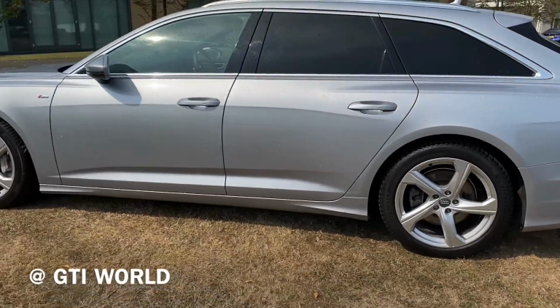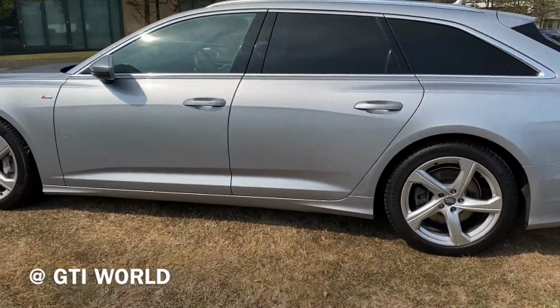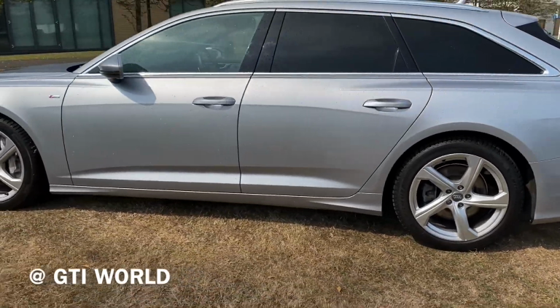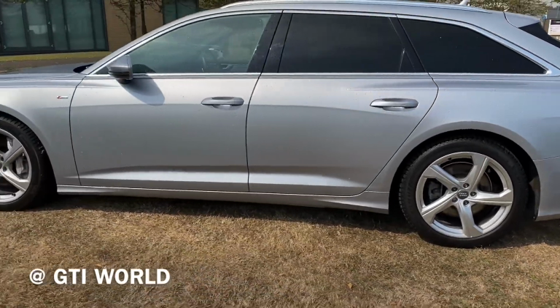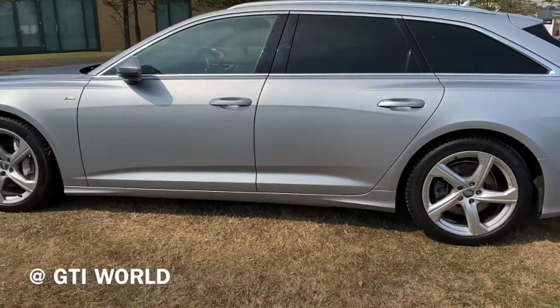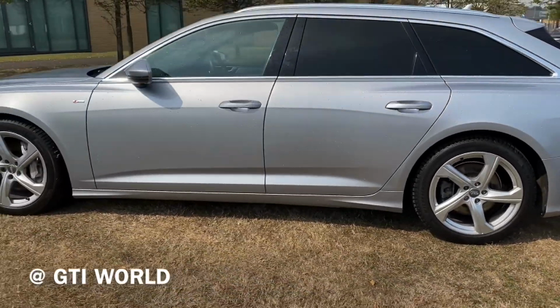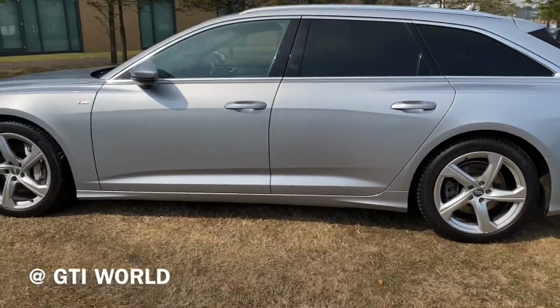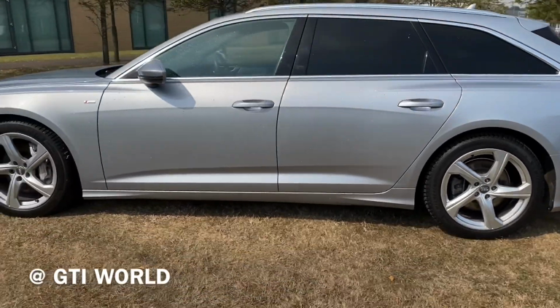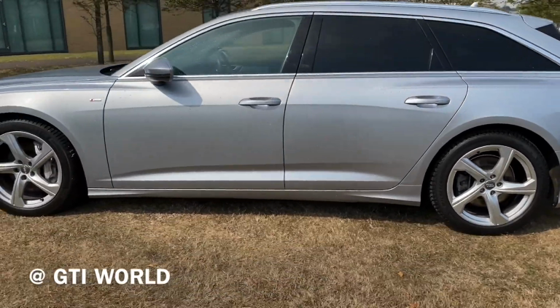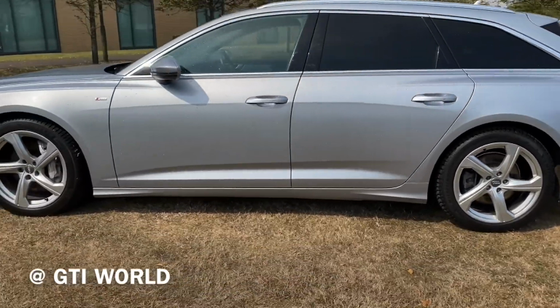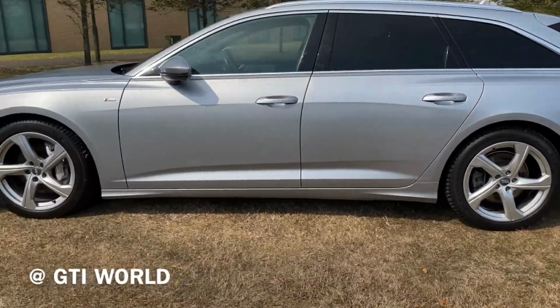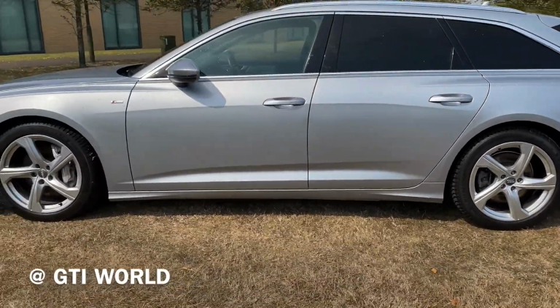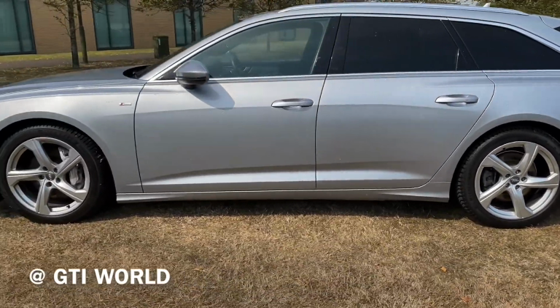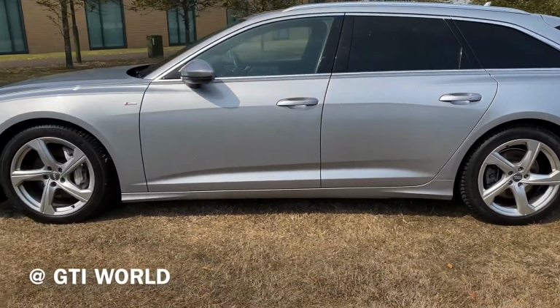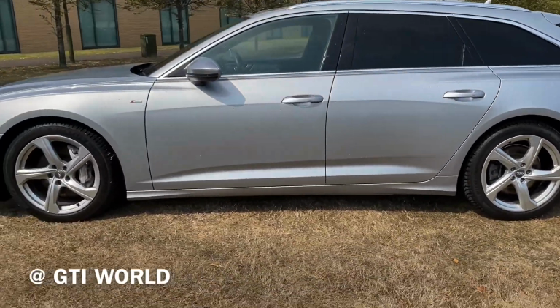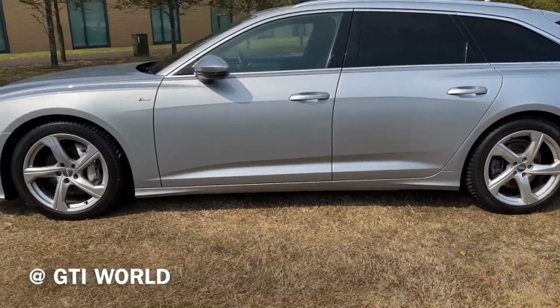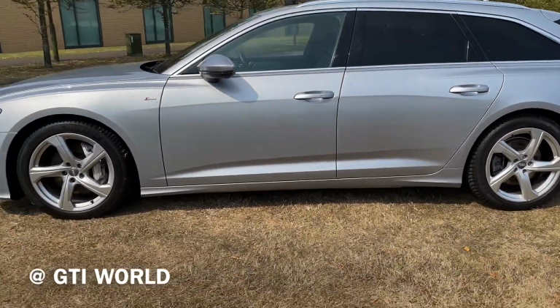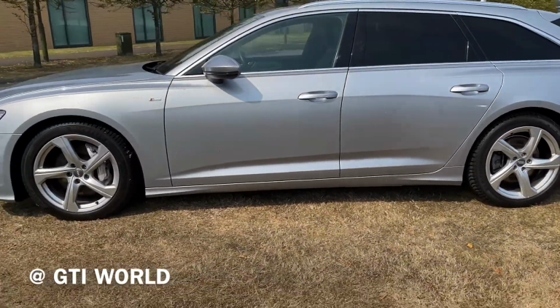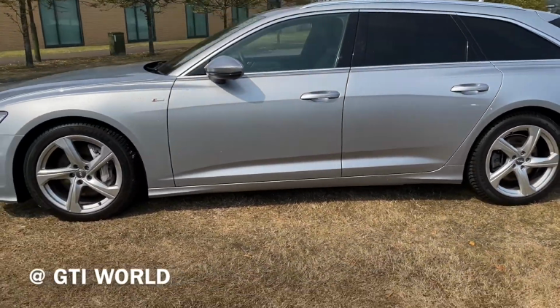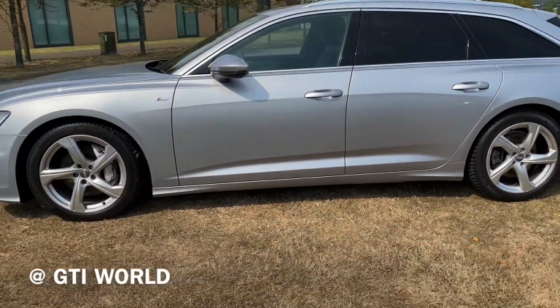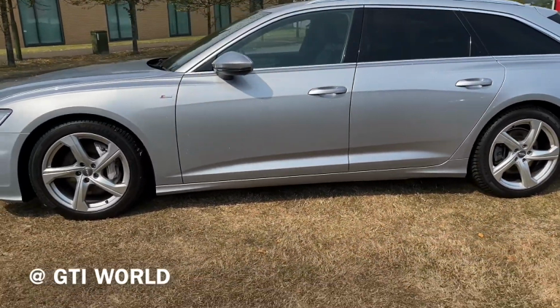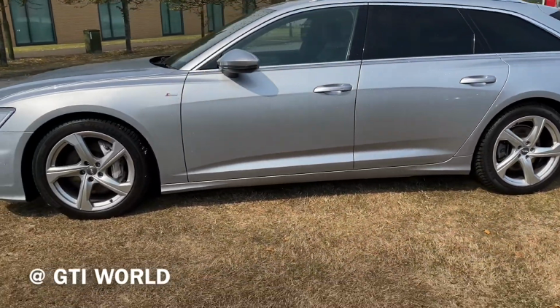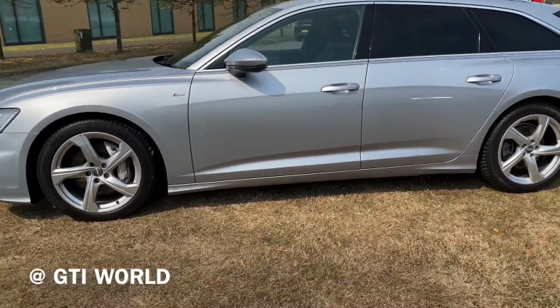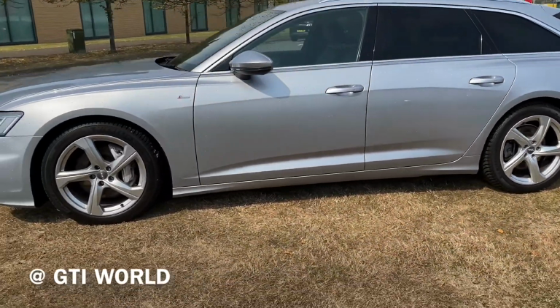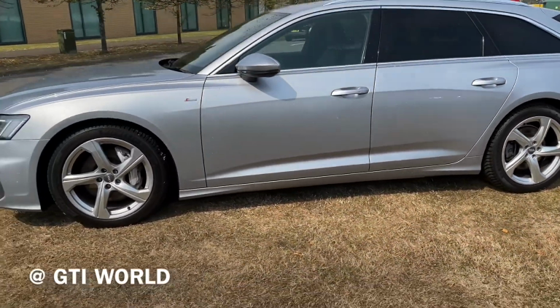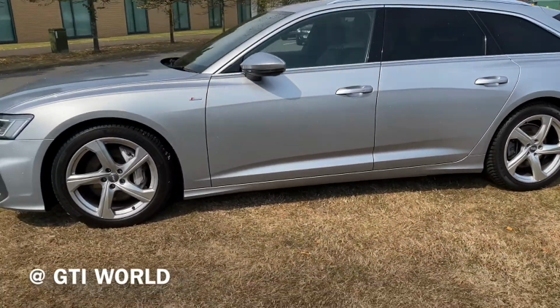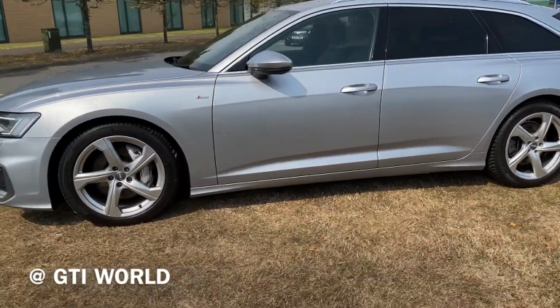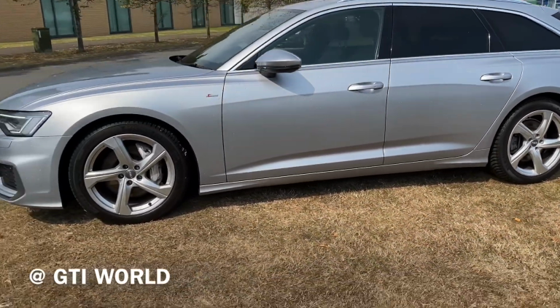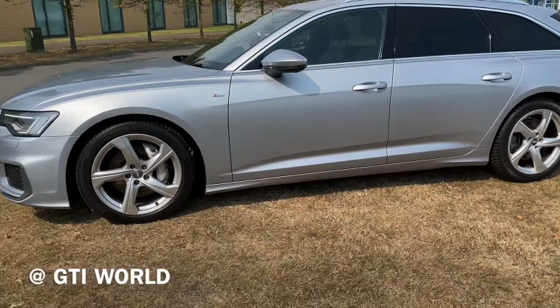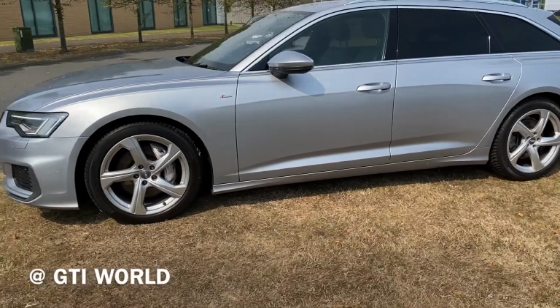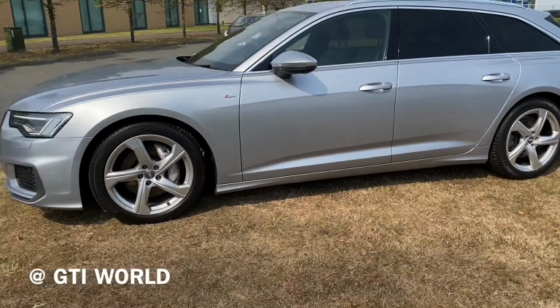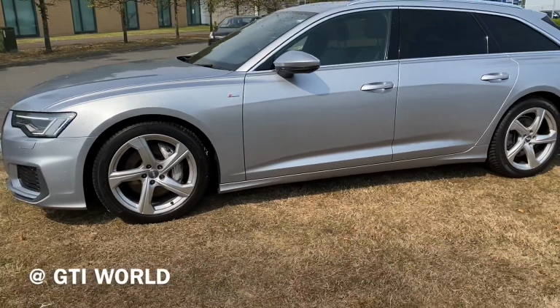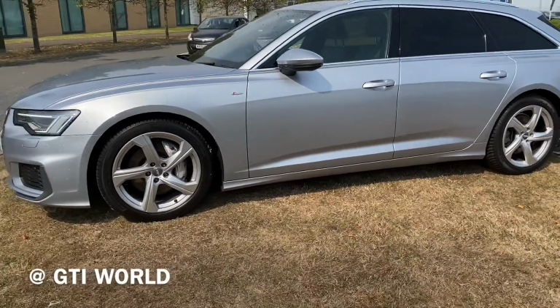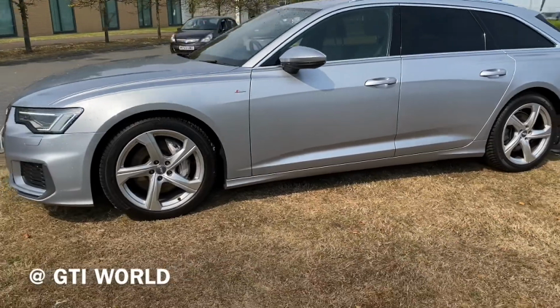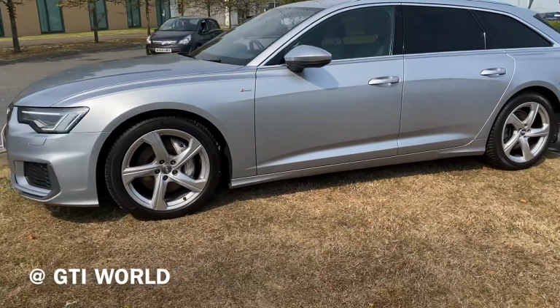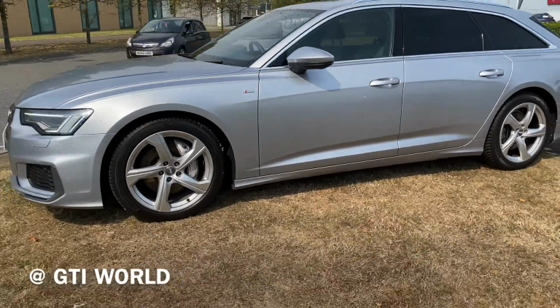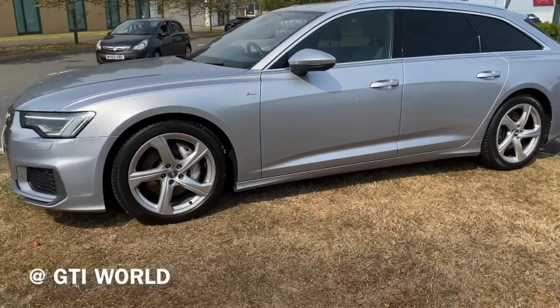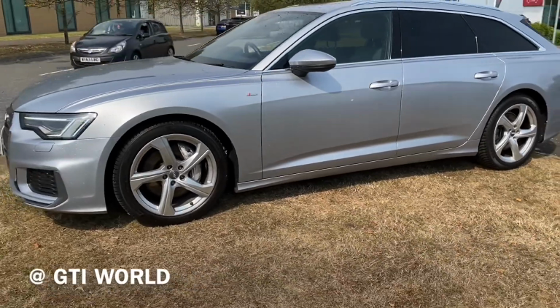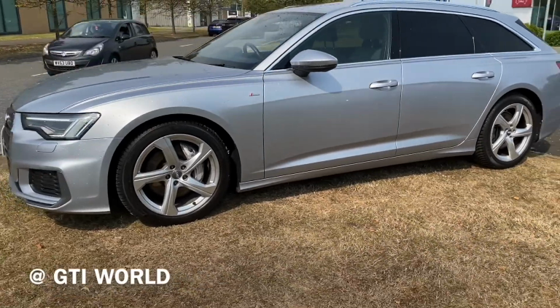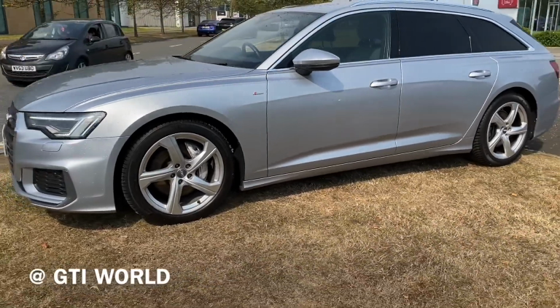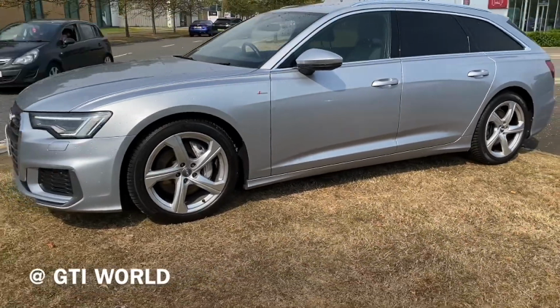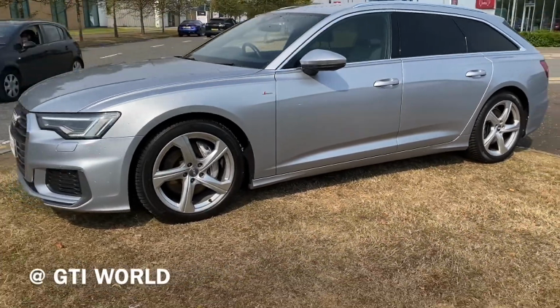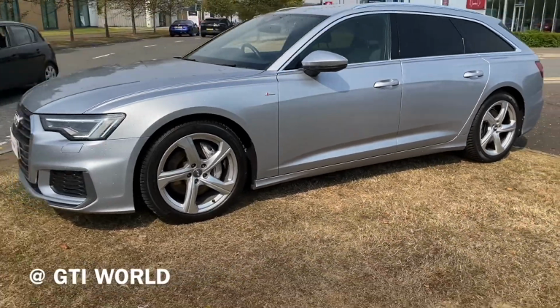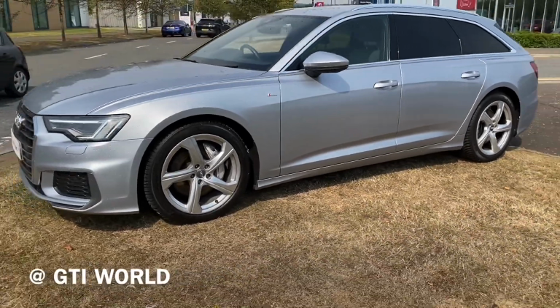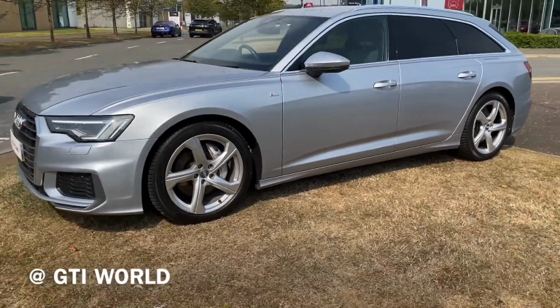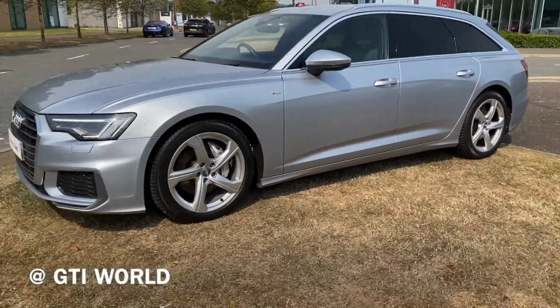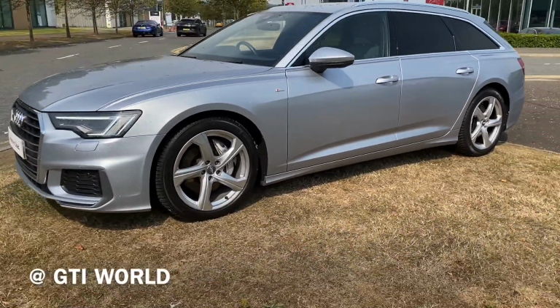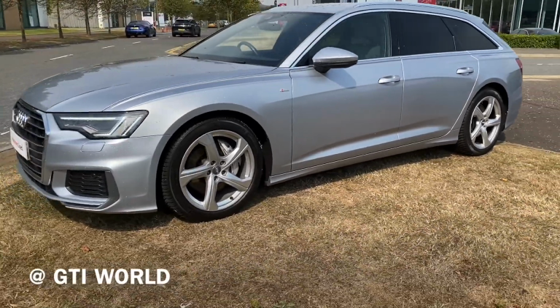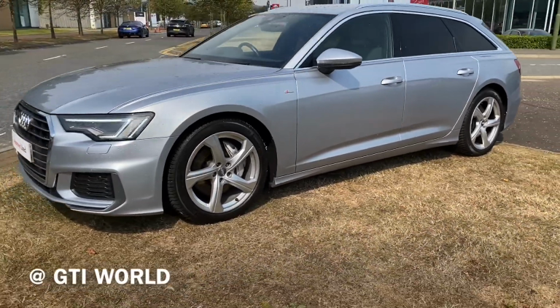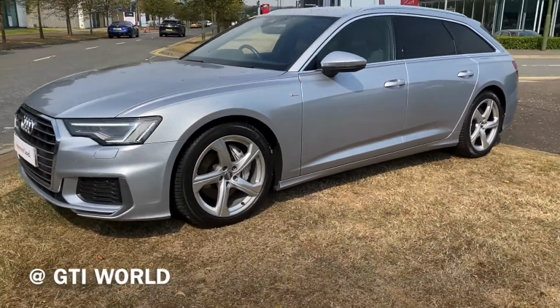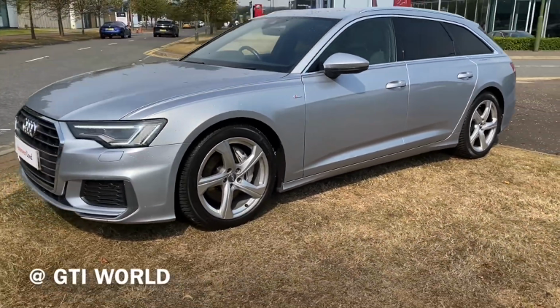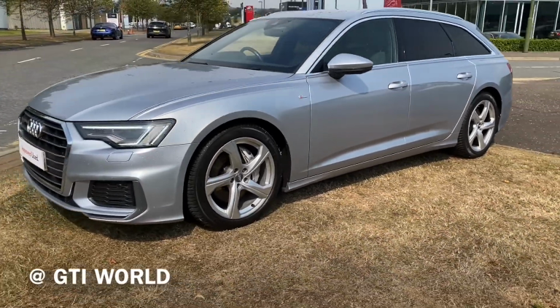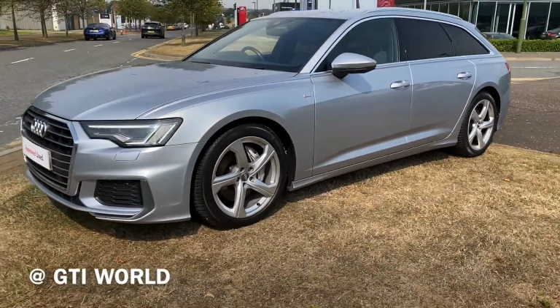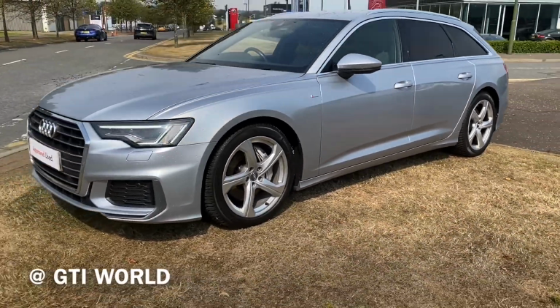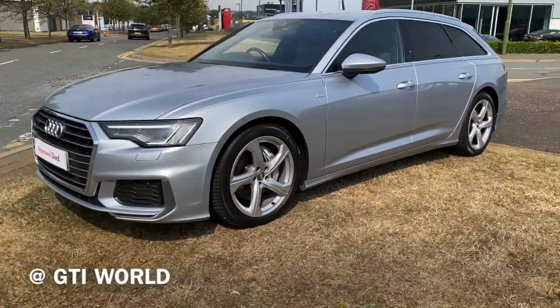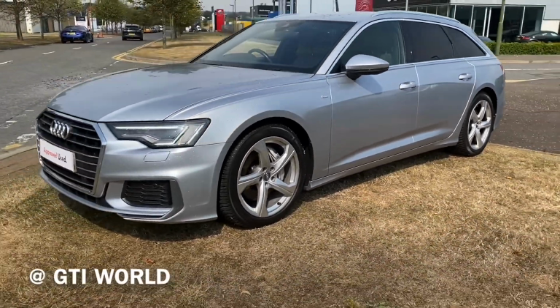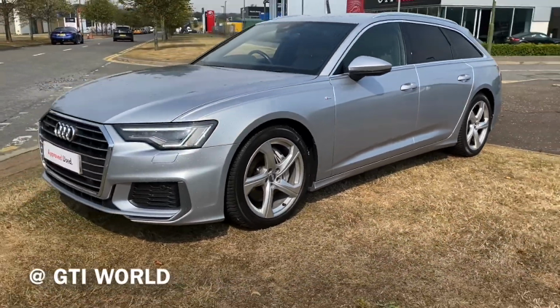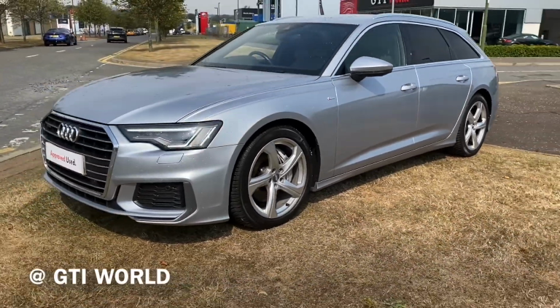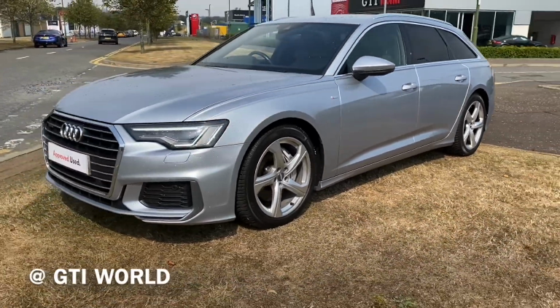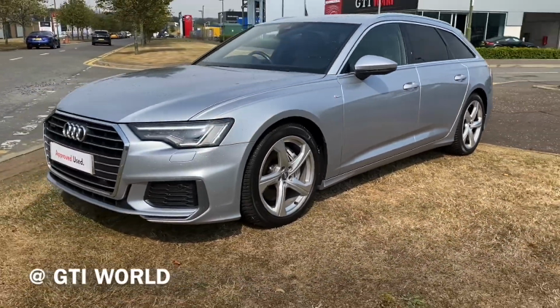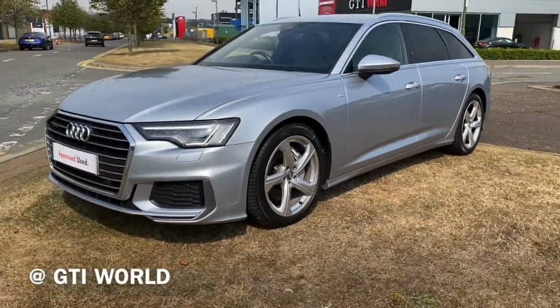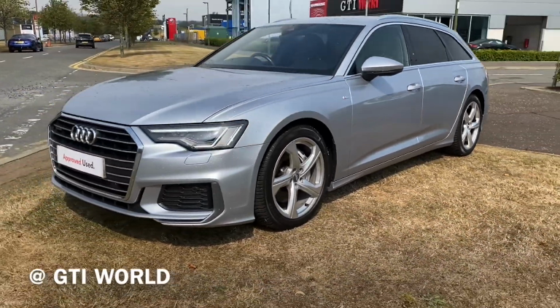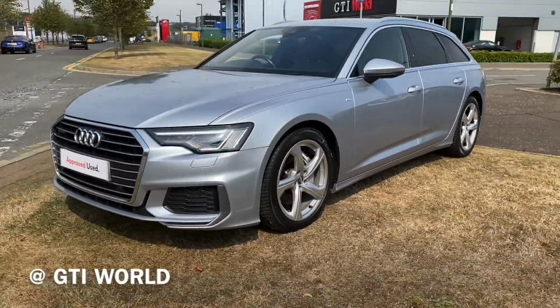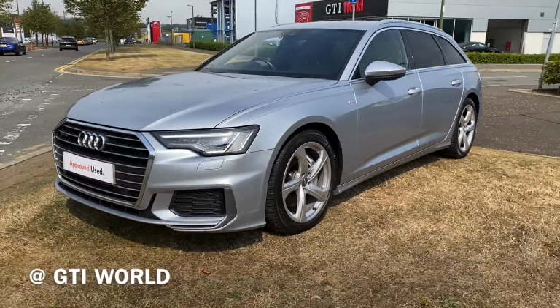This particular one is also part of the approved used scheme, so it does come with the extended warranty and roadside assistance.